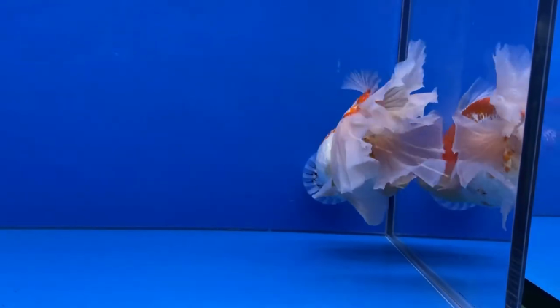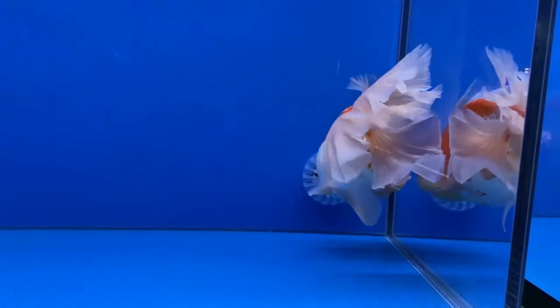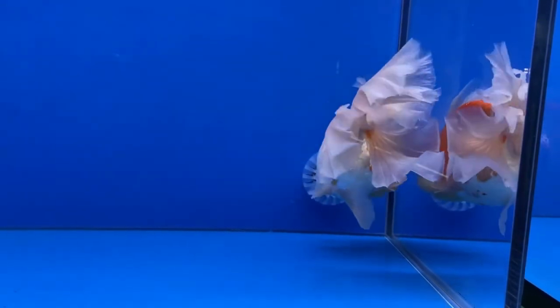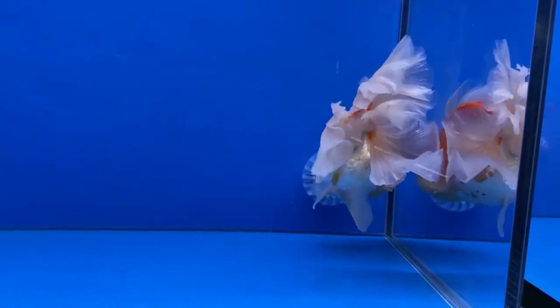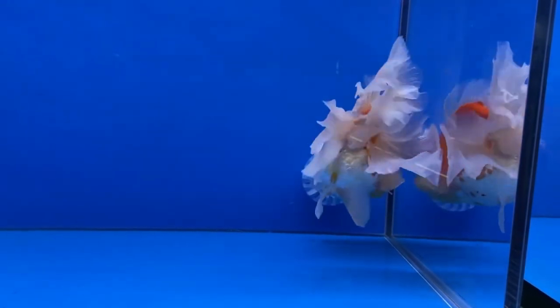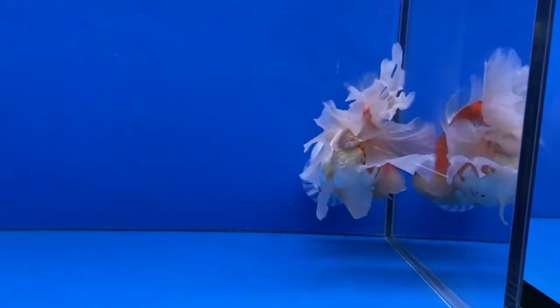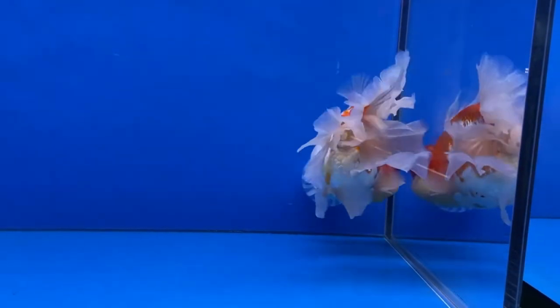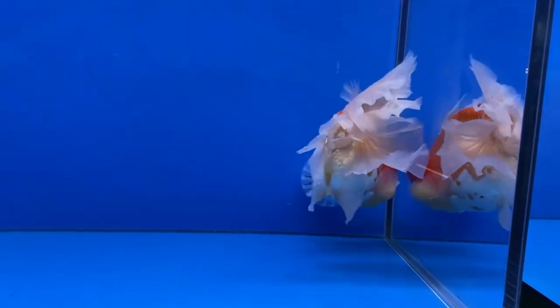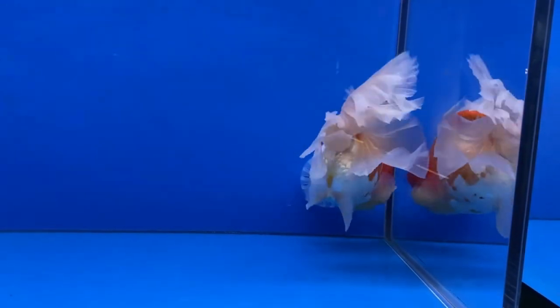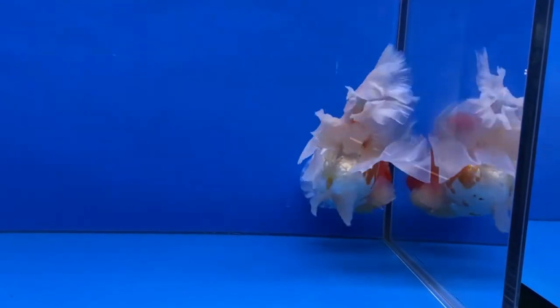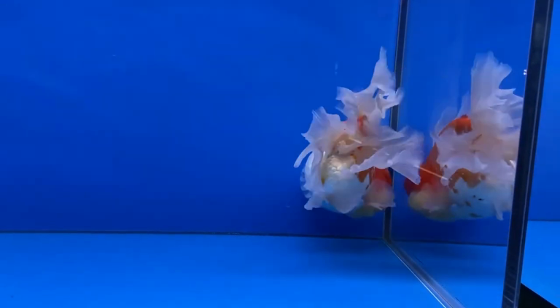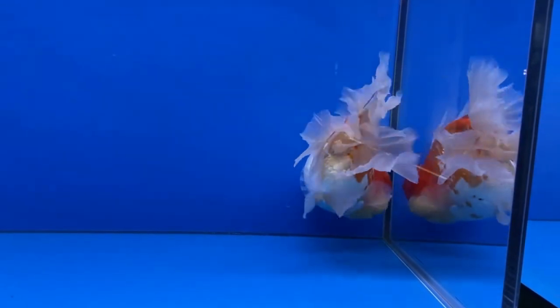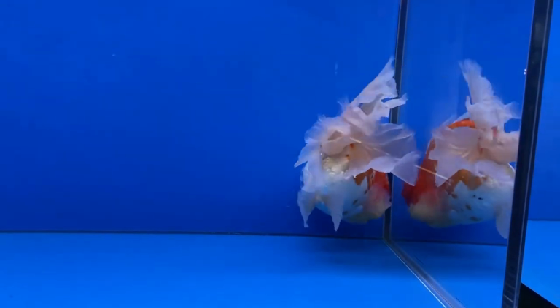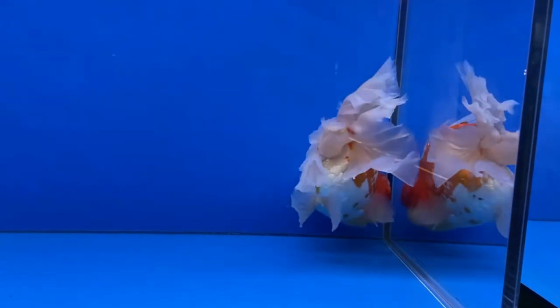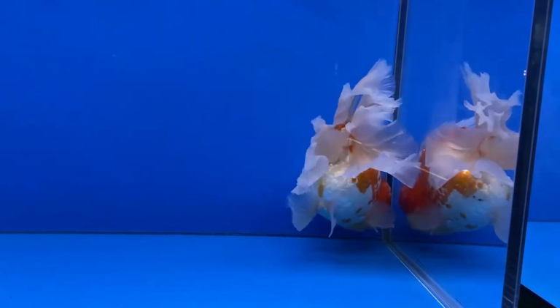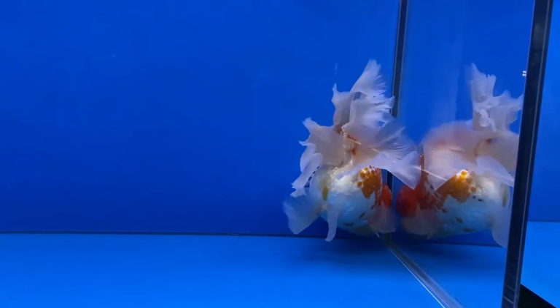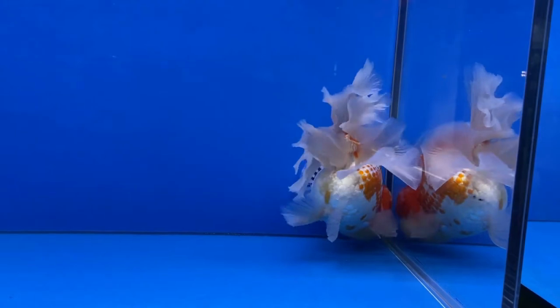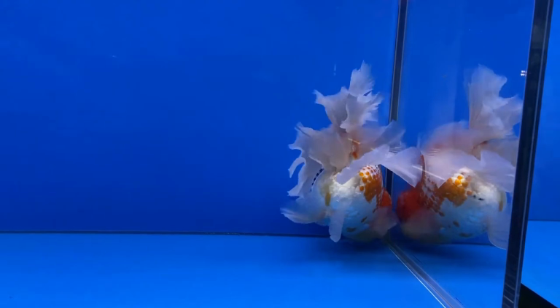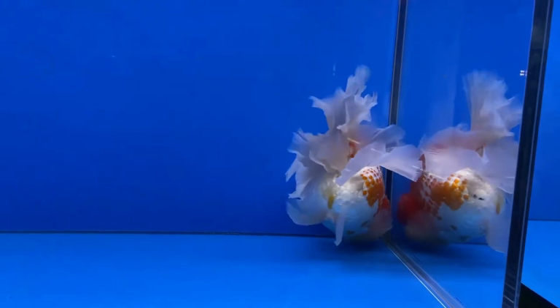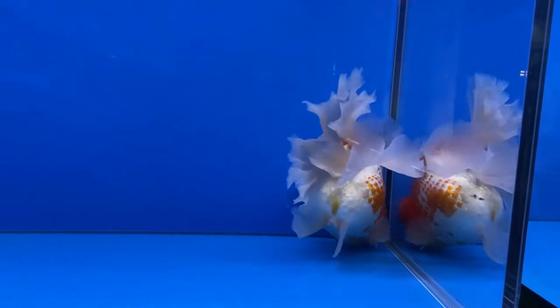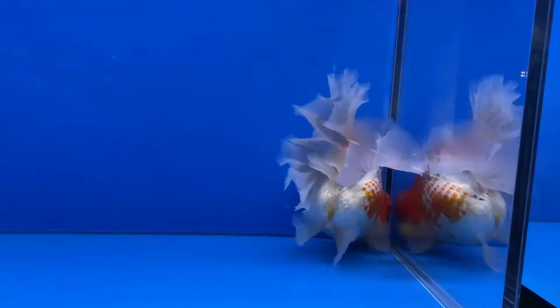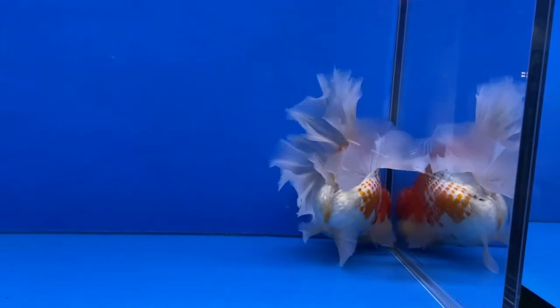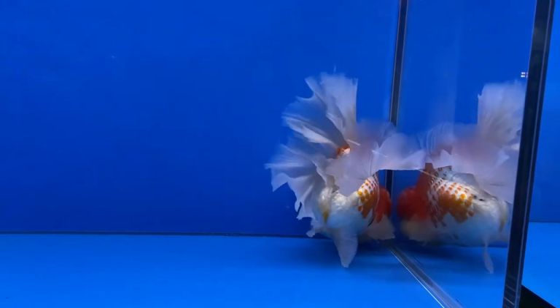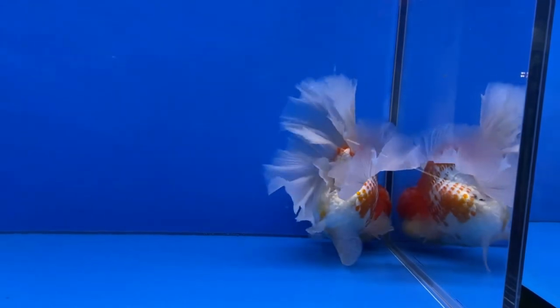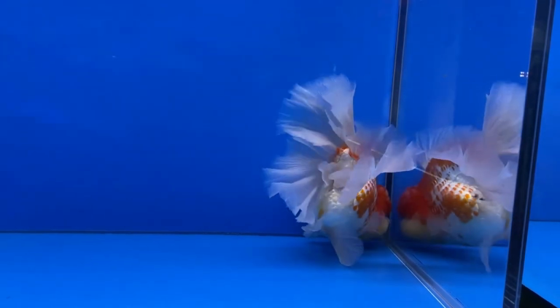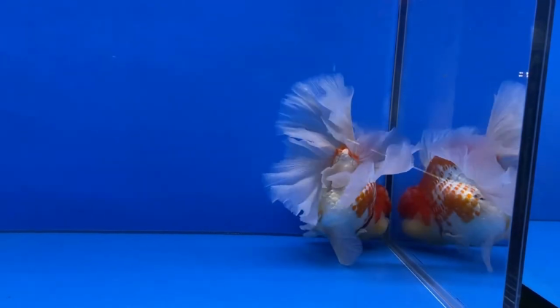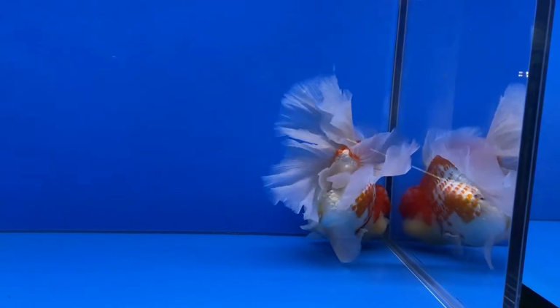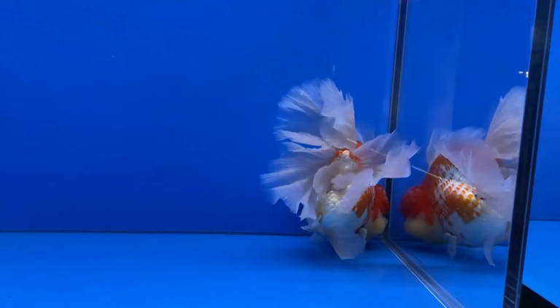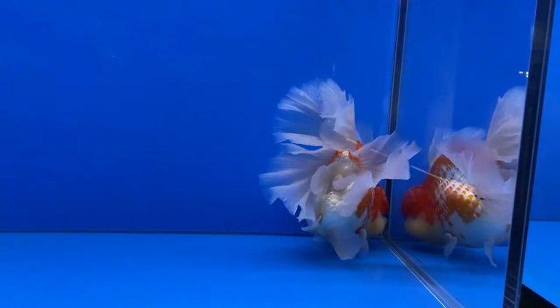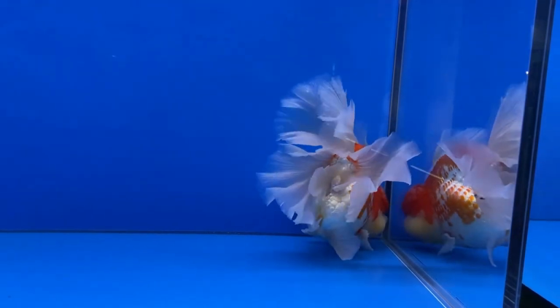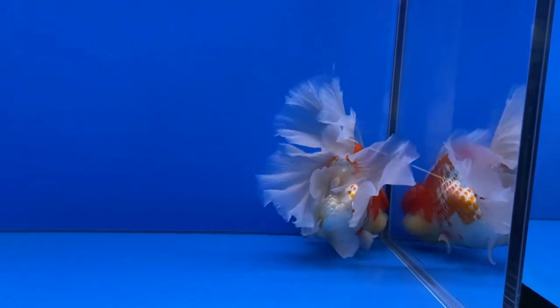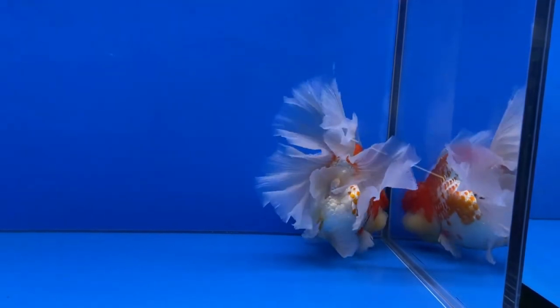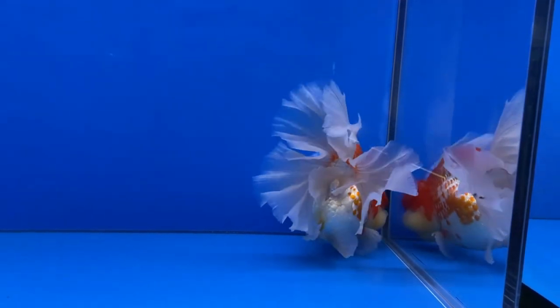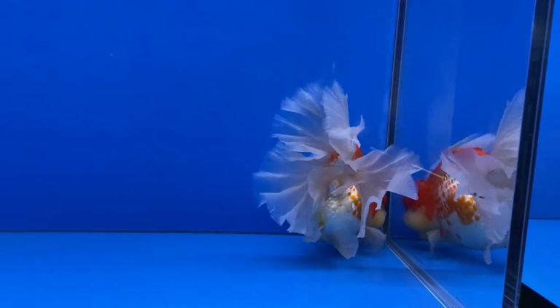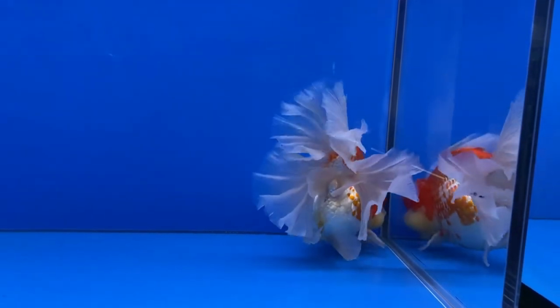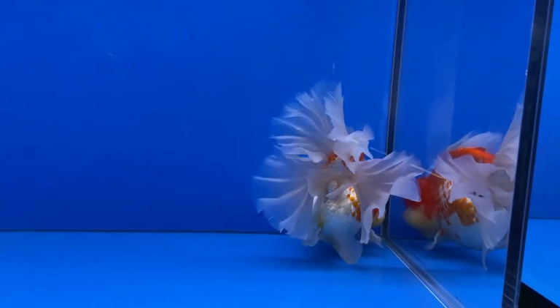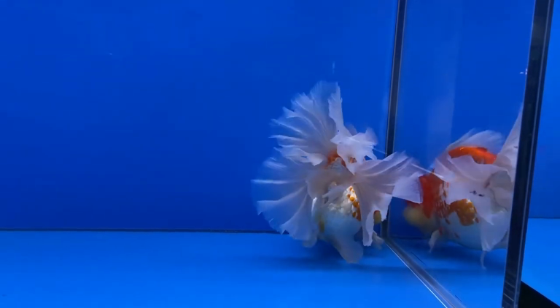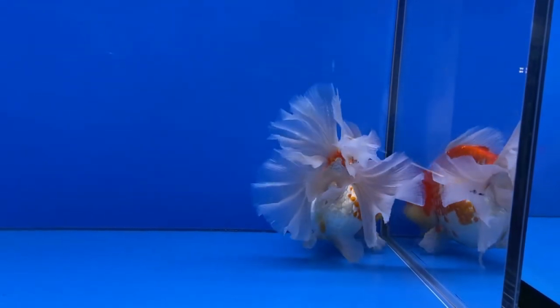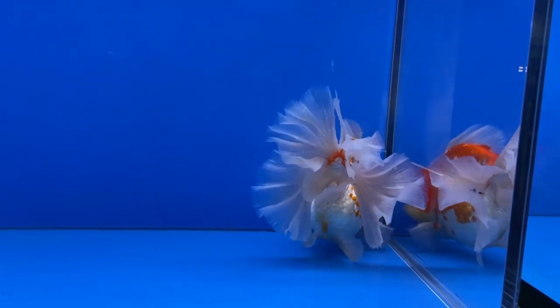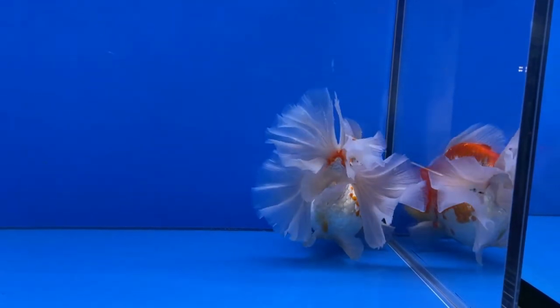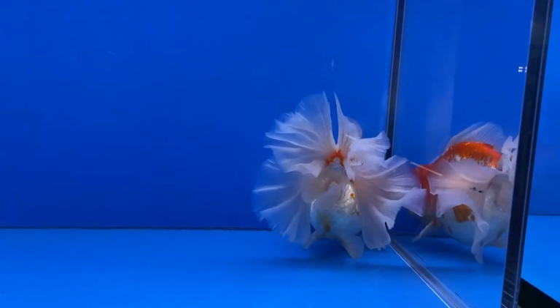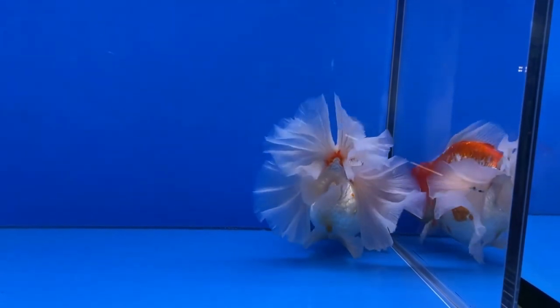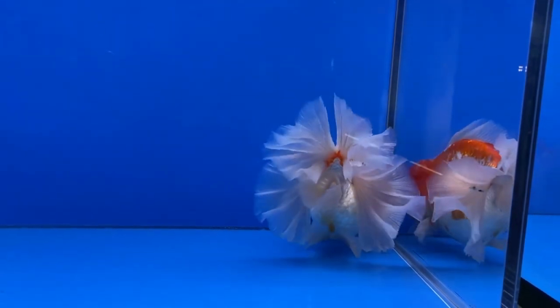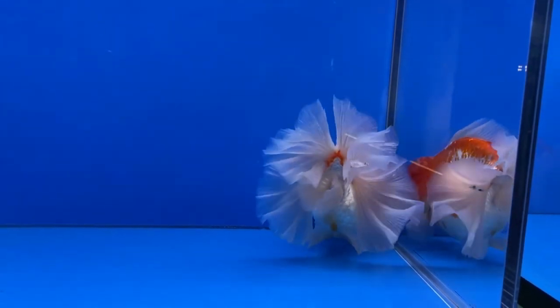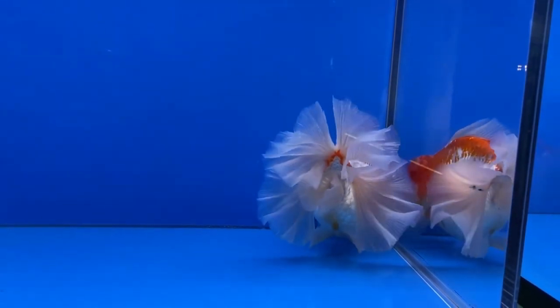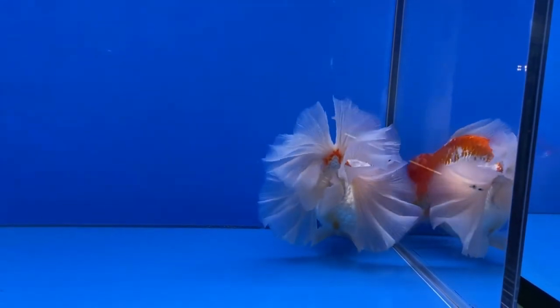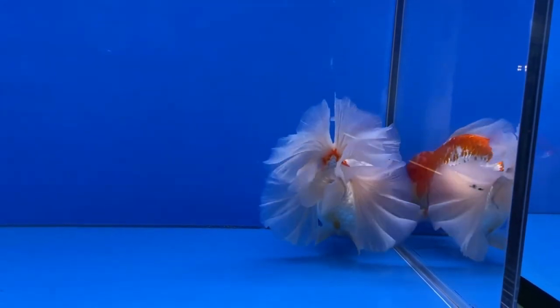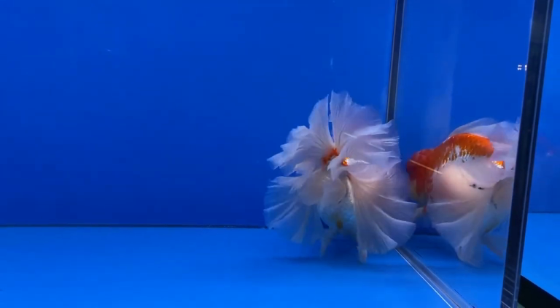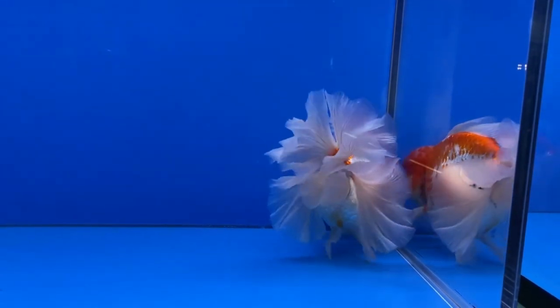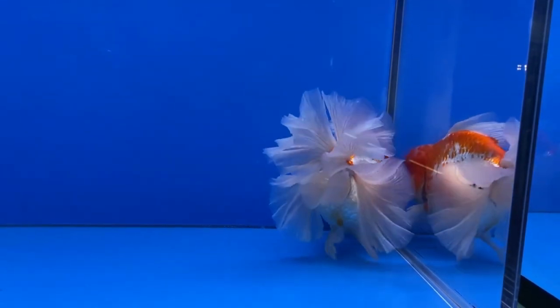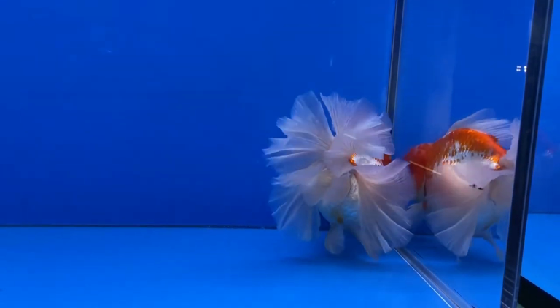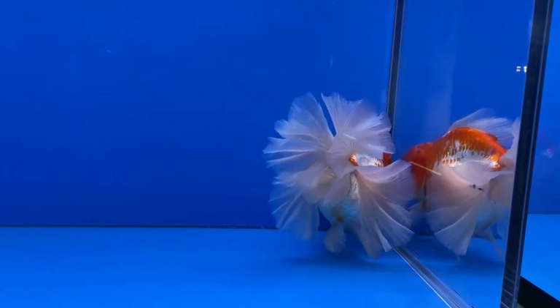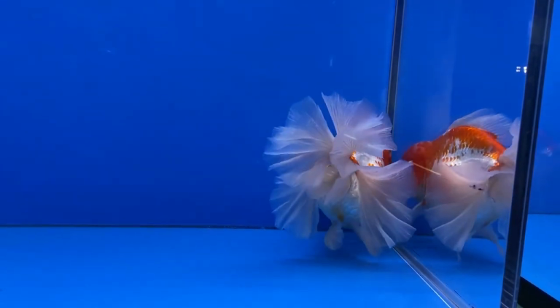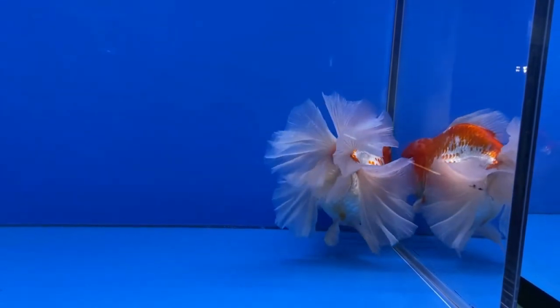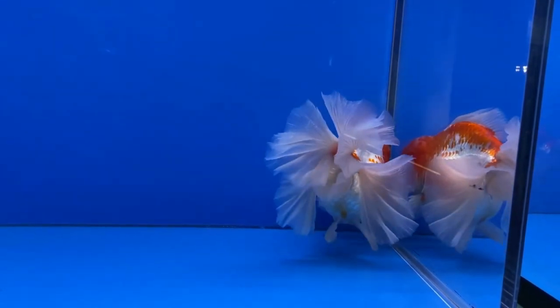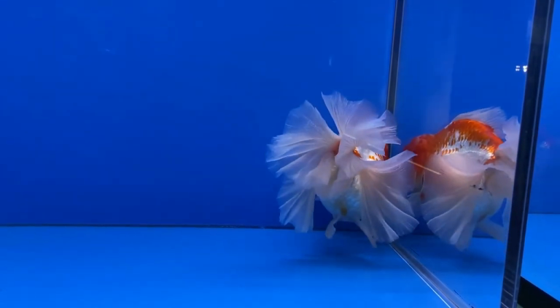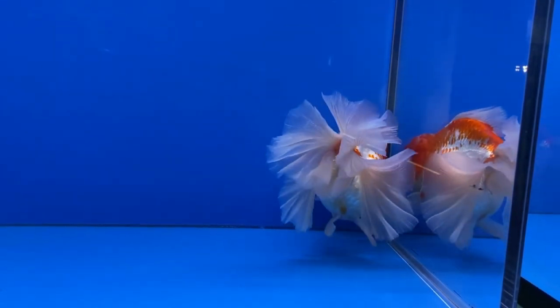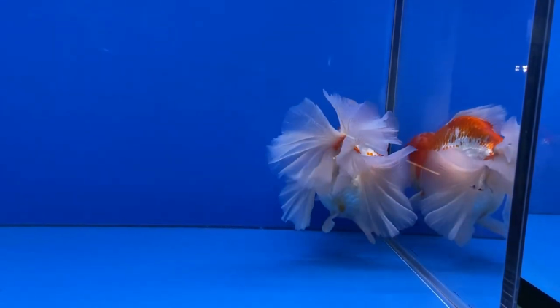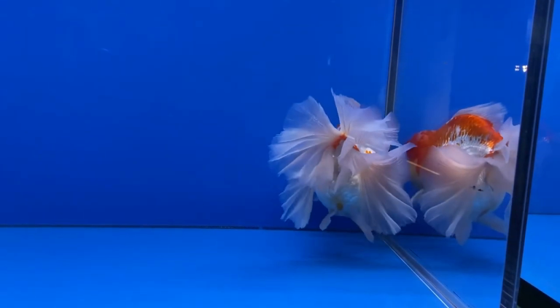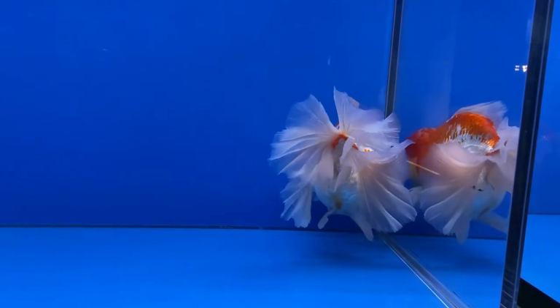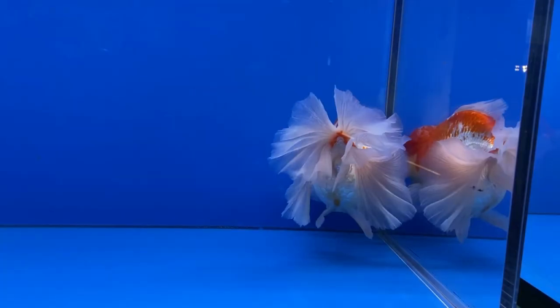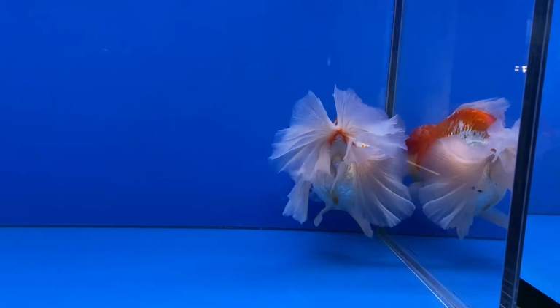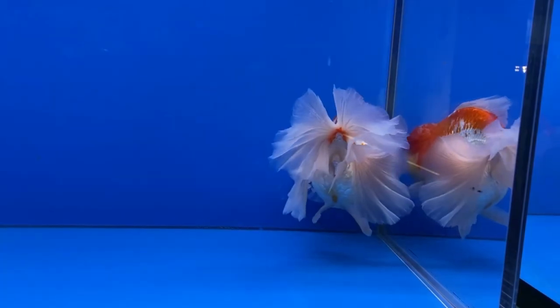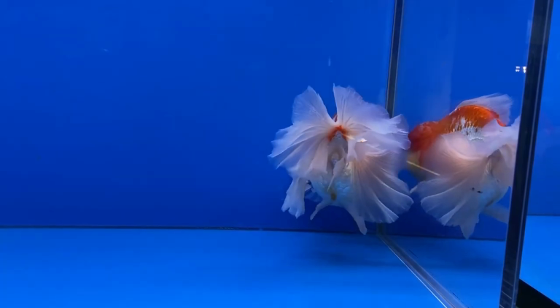Finally, check the fish's eyes. If the eyes look cloudy or sunken, it's a sign that your fish has probably deceased.